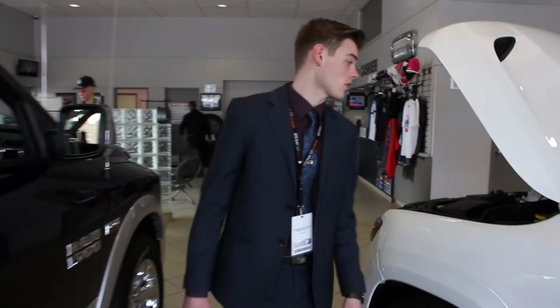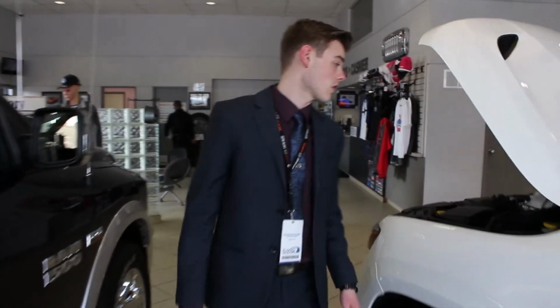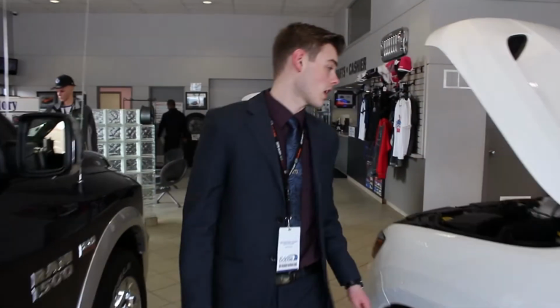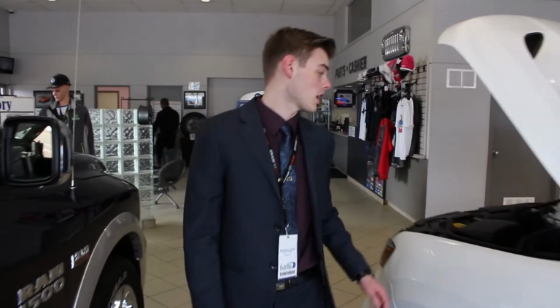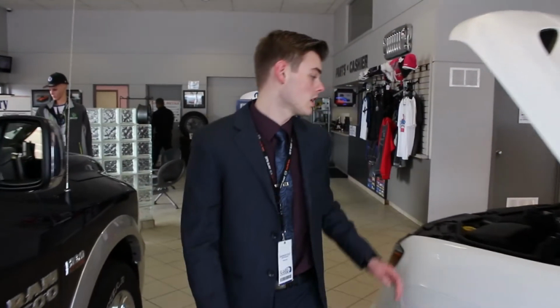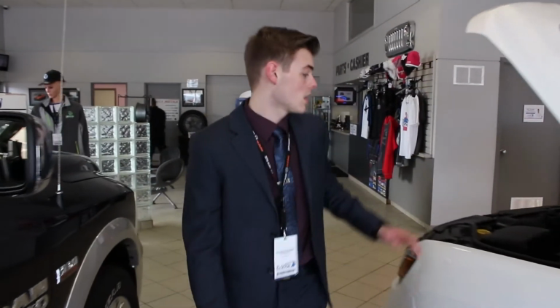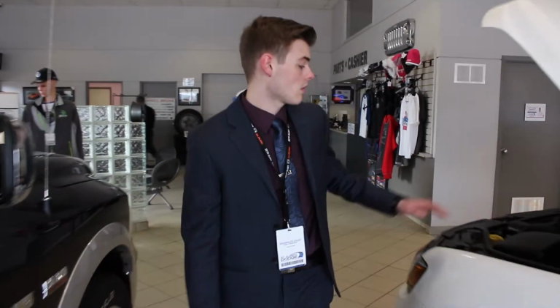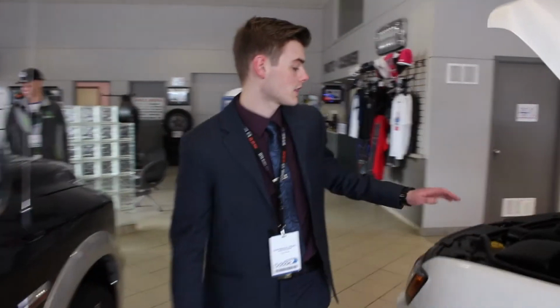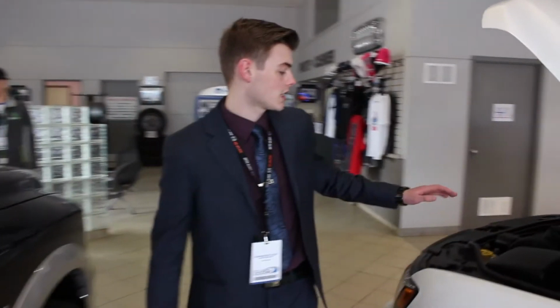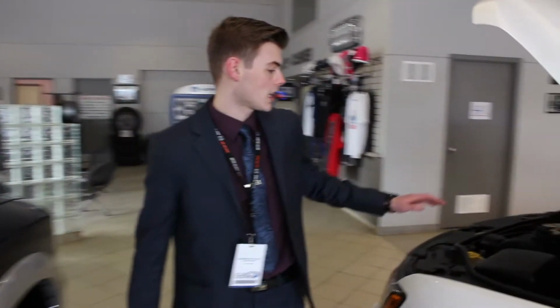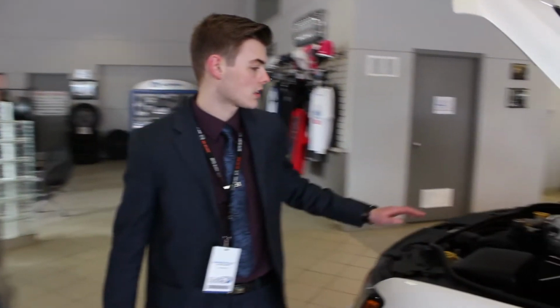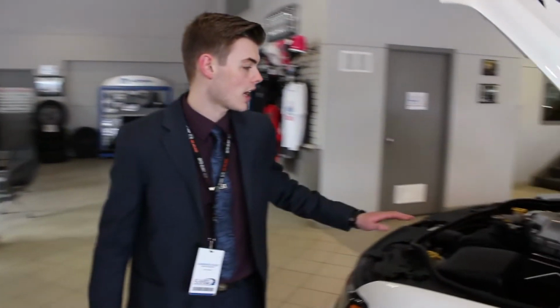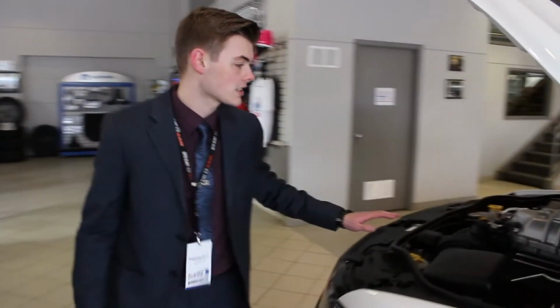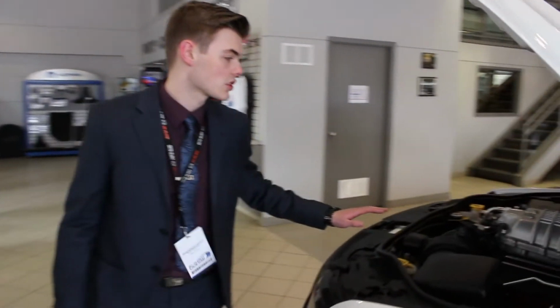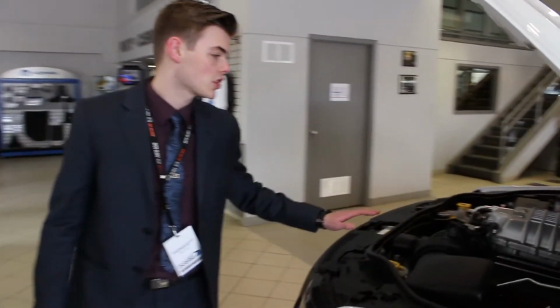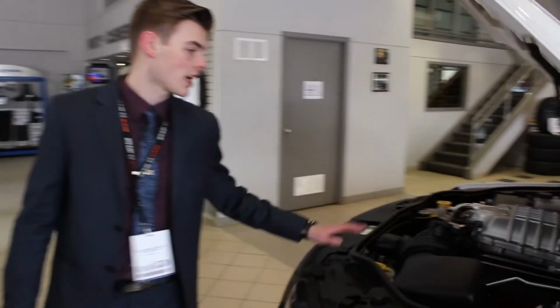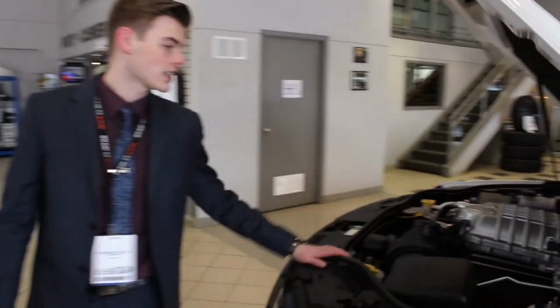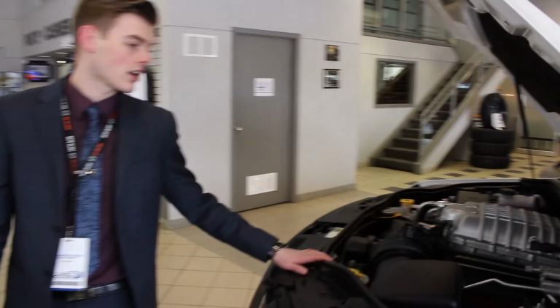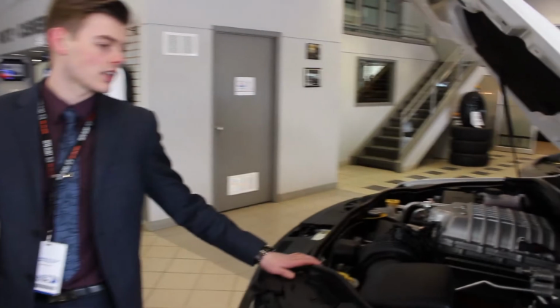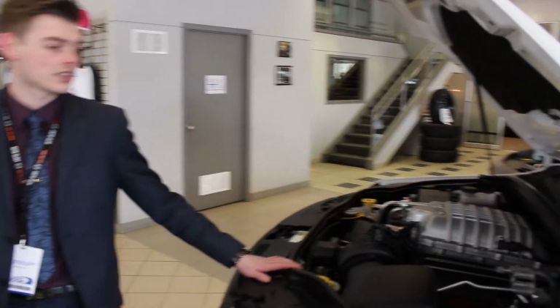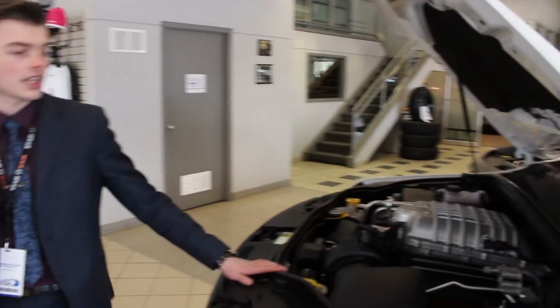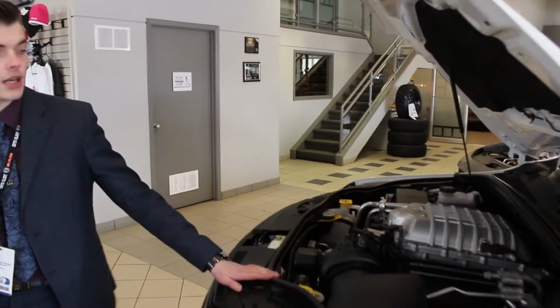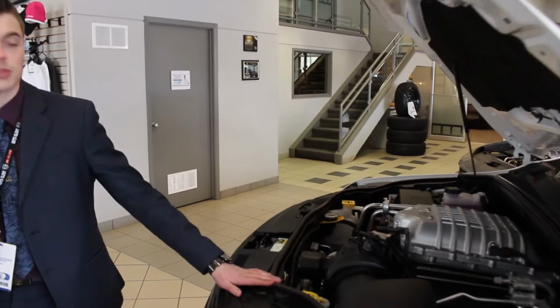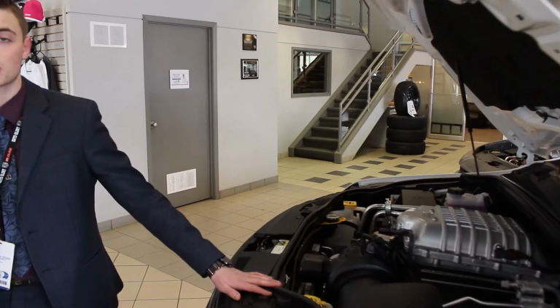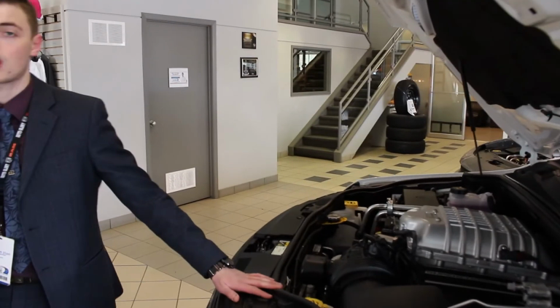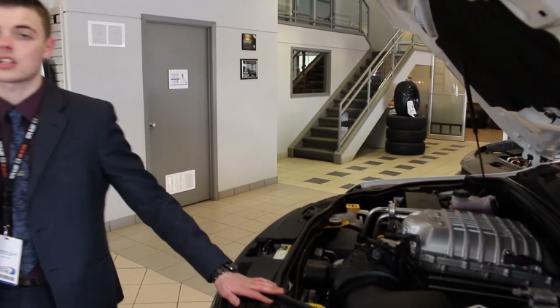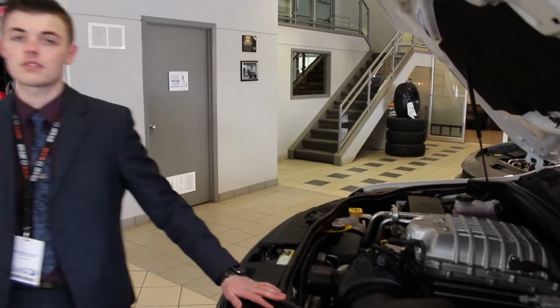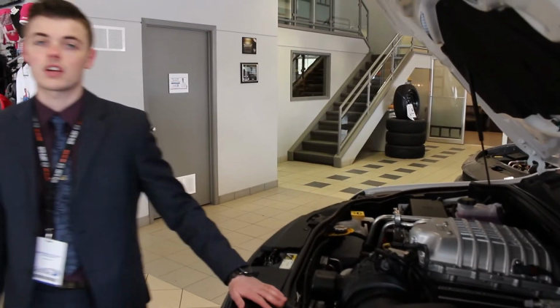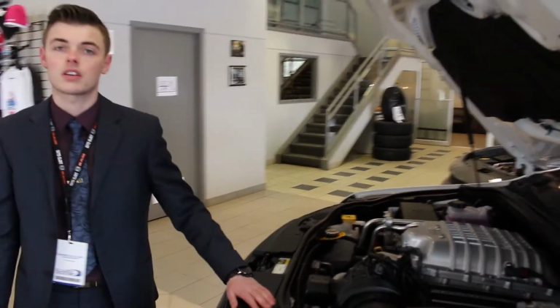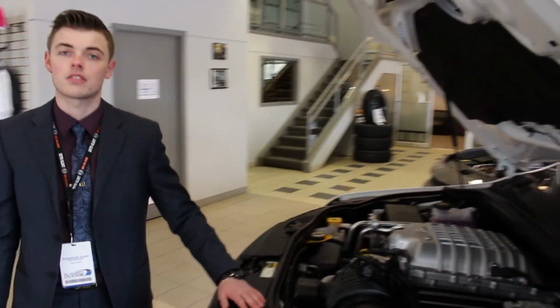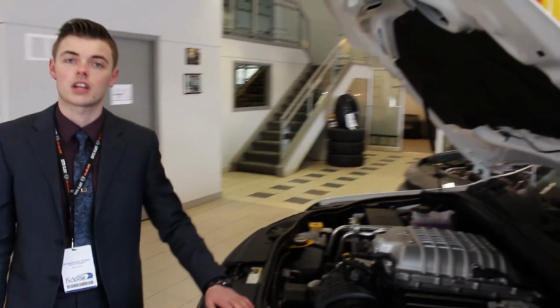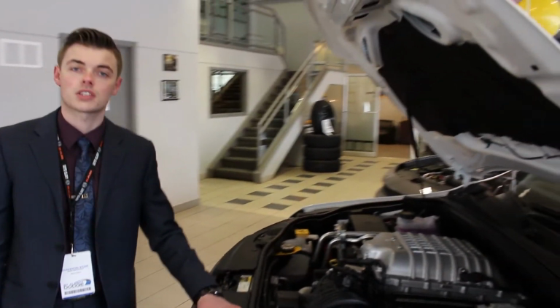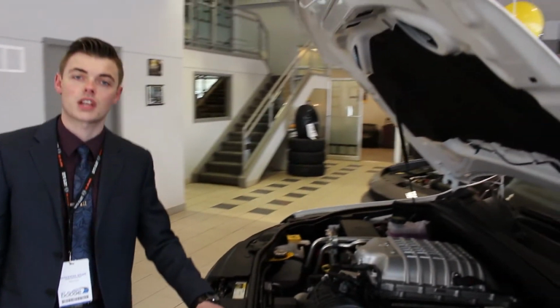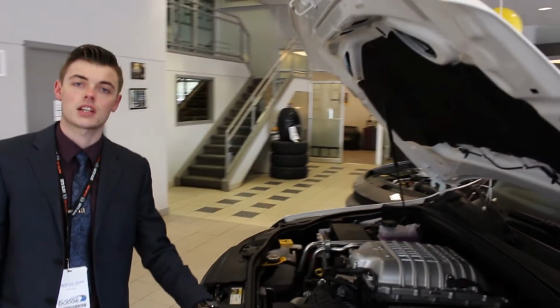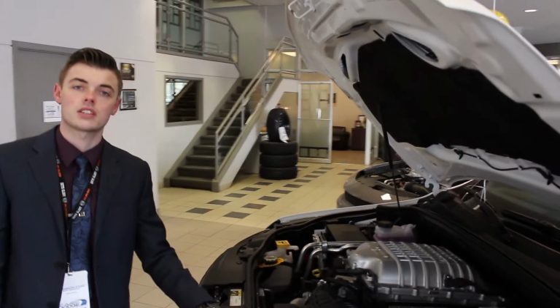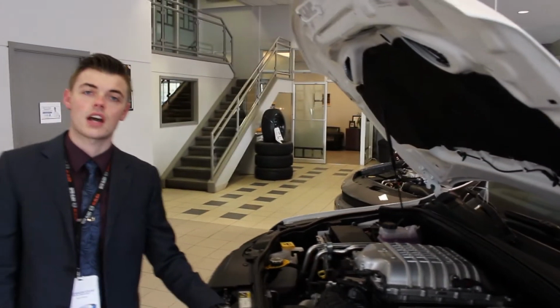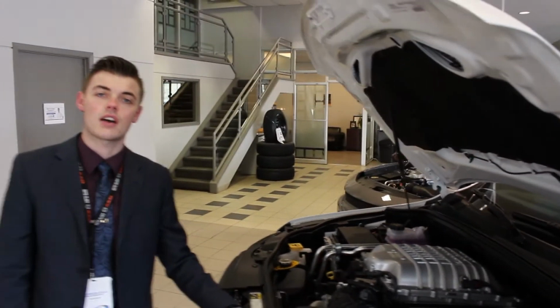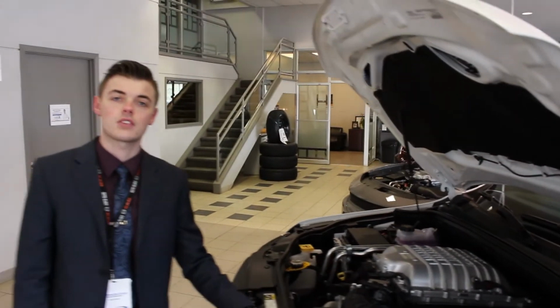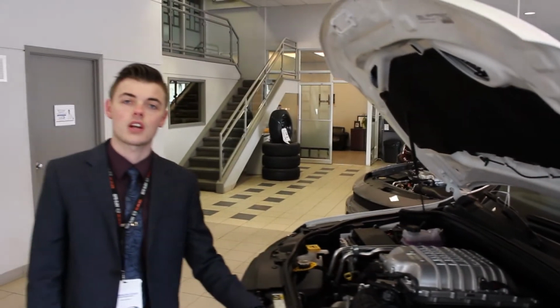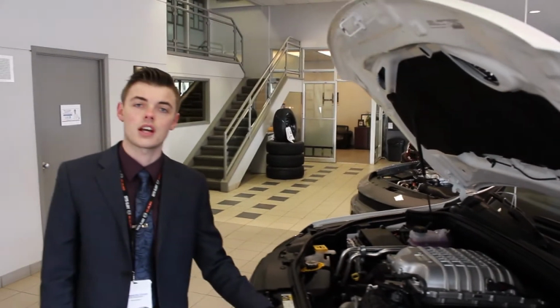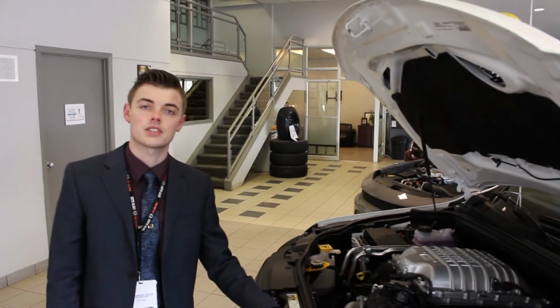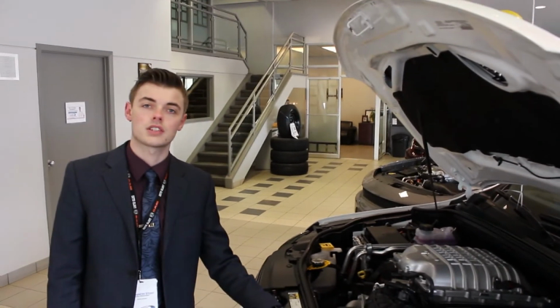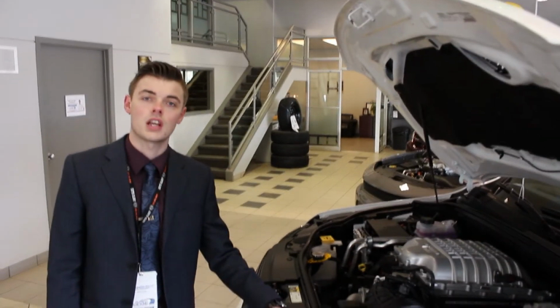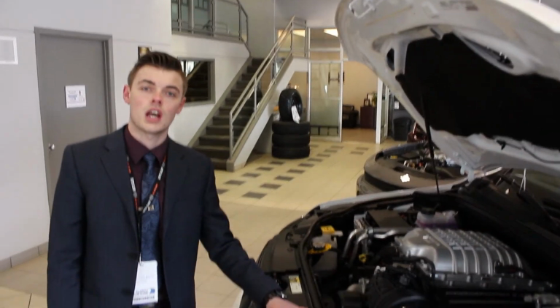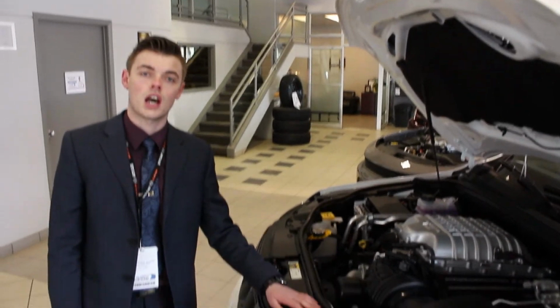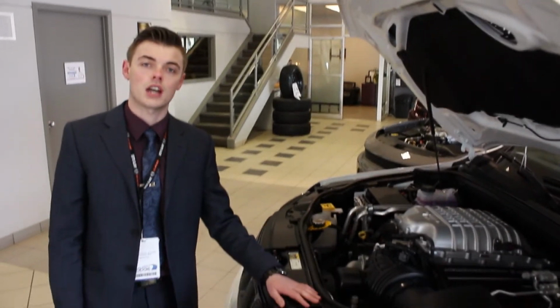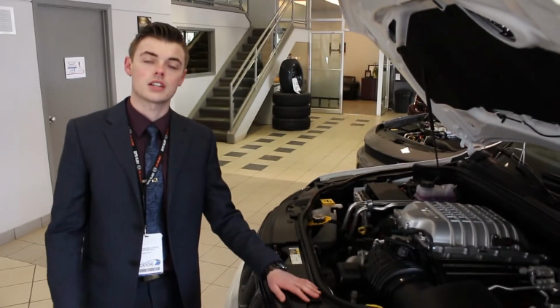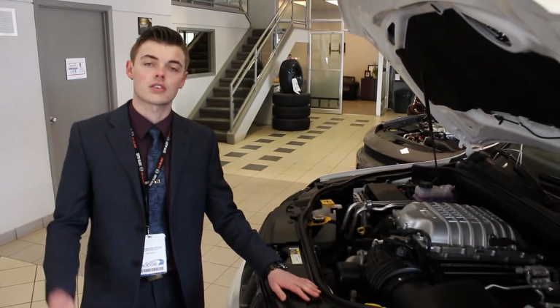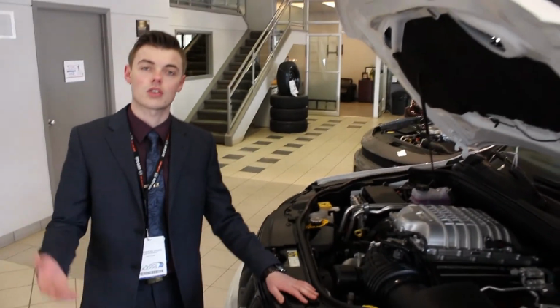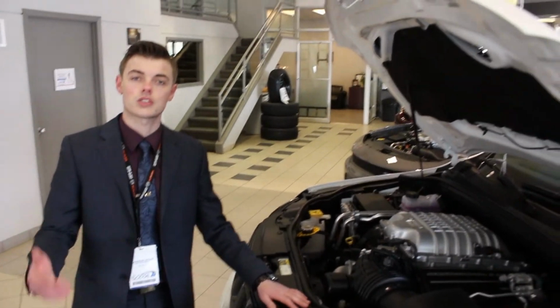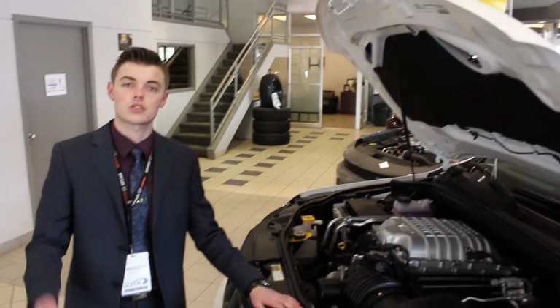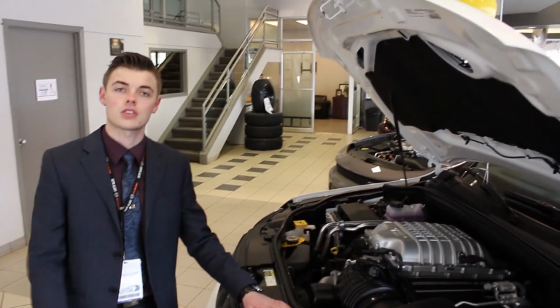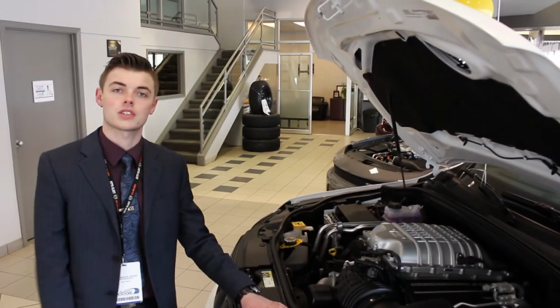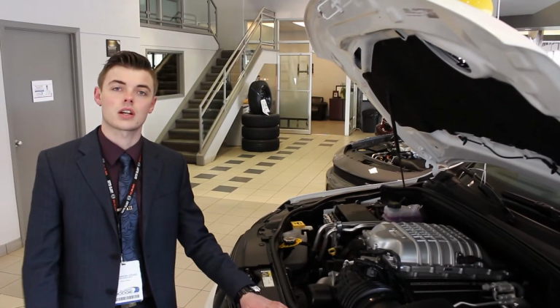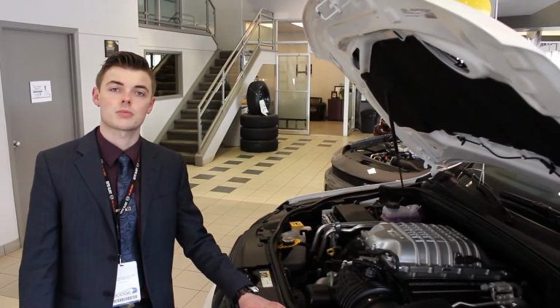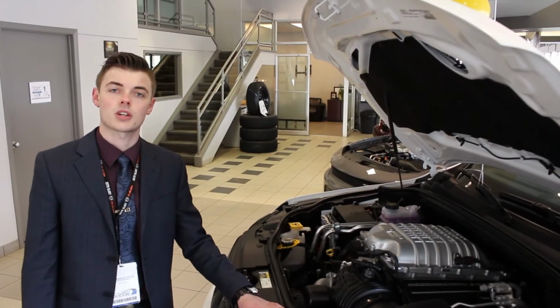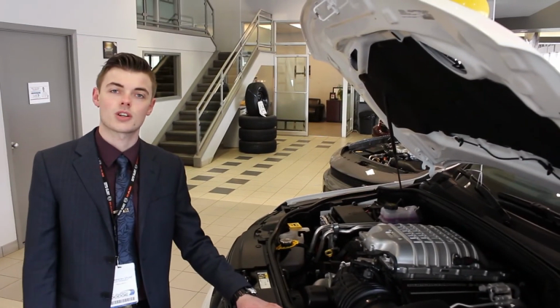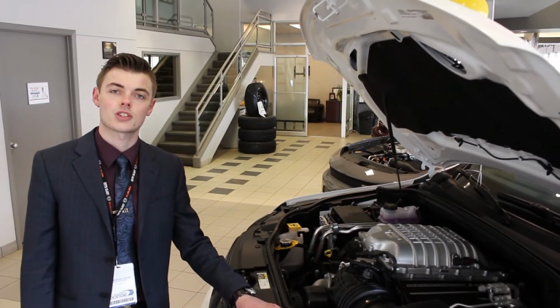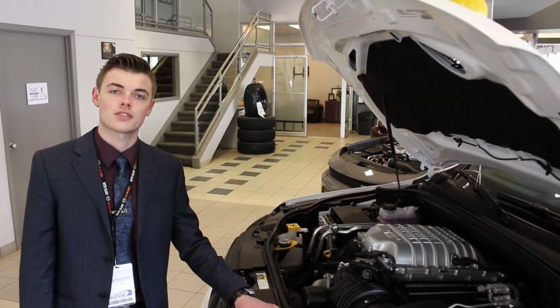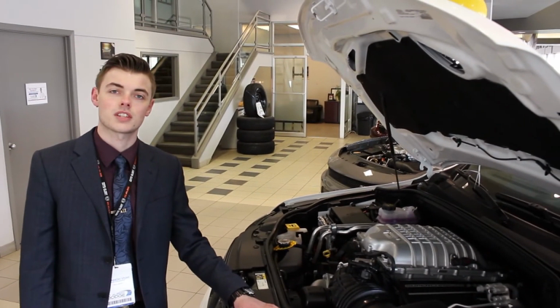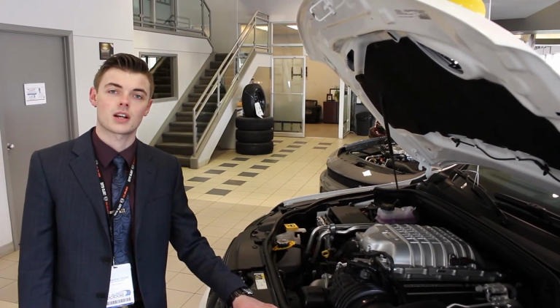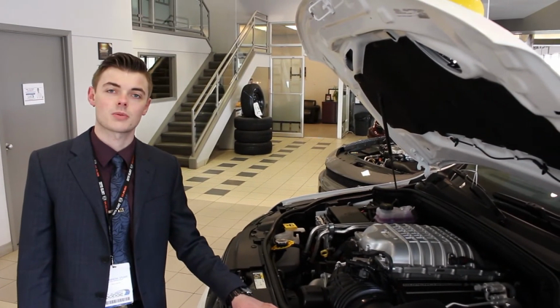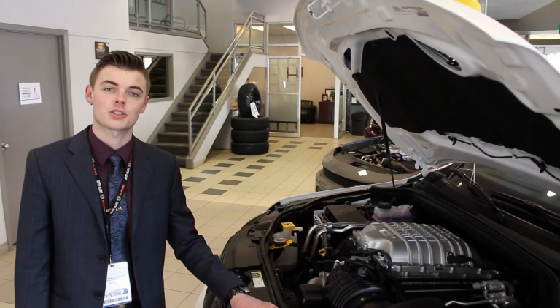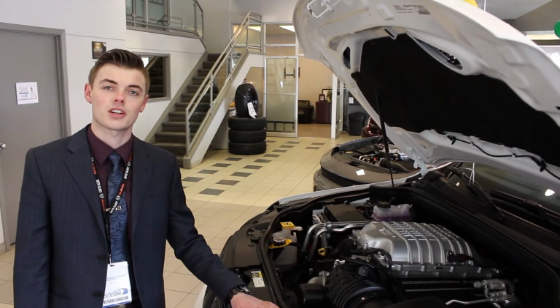So, once again, Classic Shan down at St. Albert Dodge. Very, very excited to have you guys down to our store — St. Albert Dodge, off St. Albert Trail.